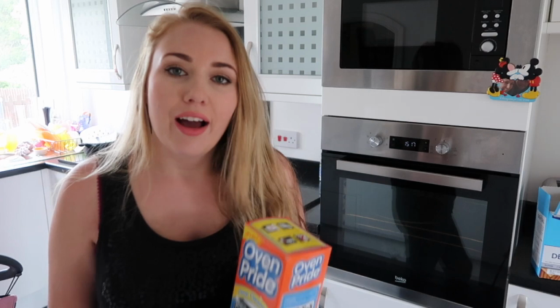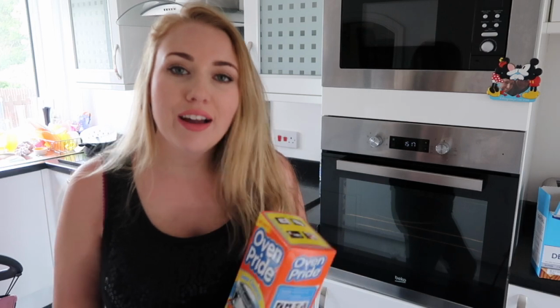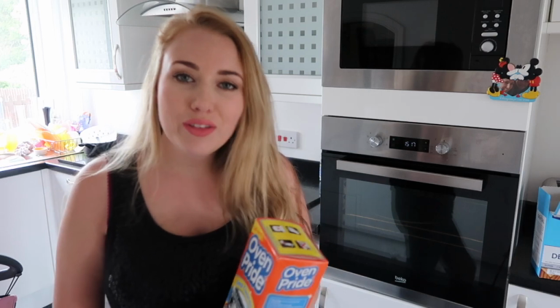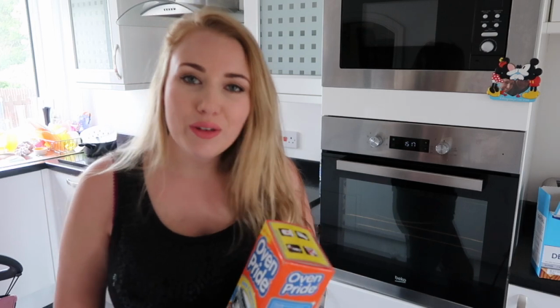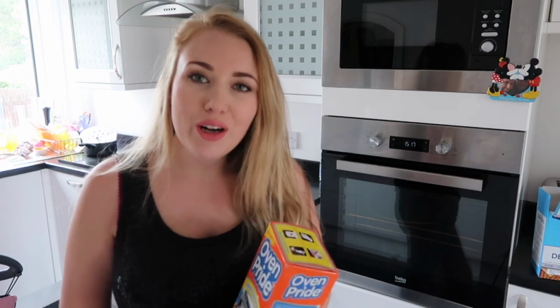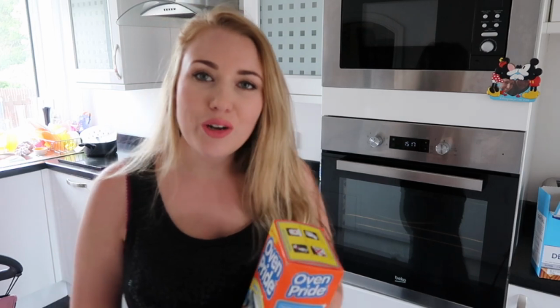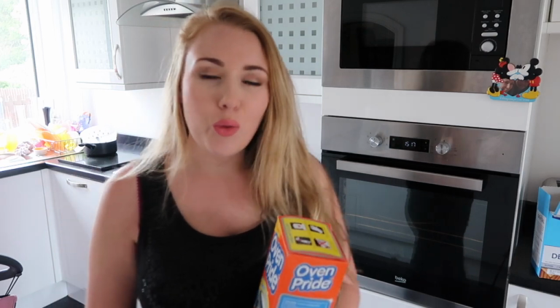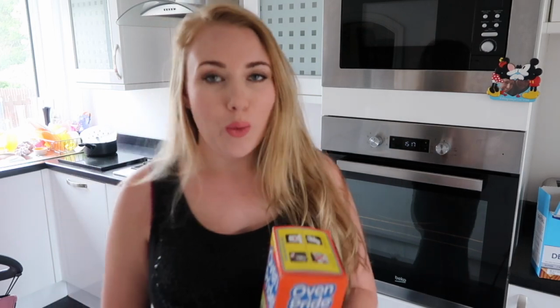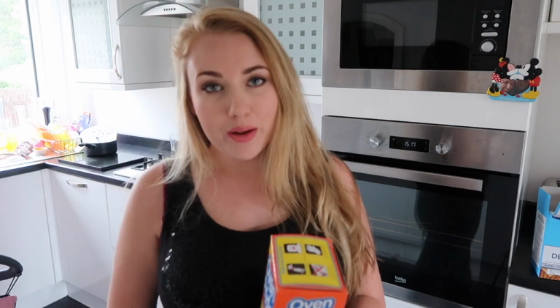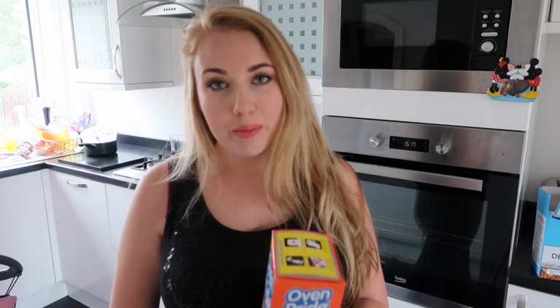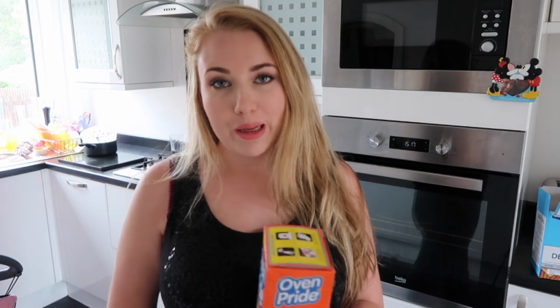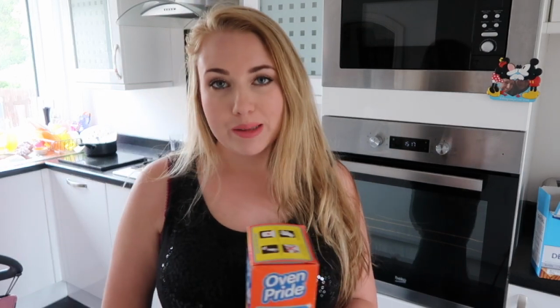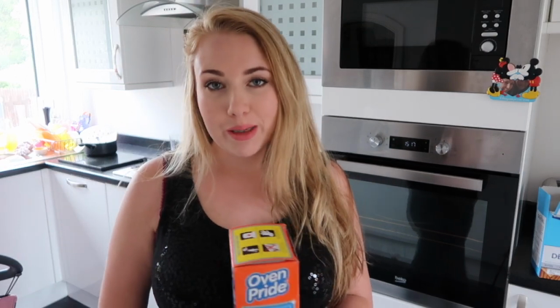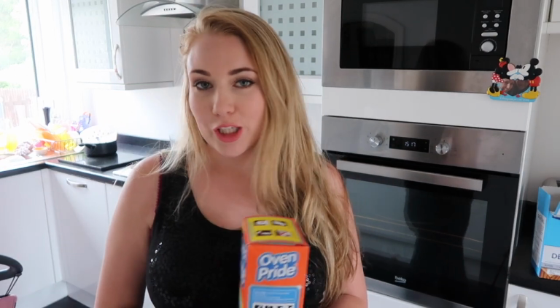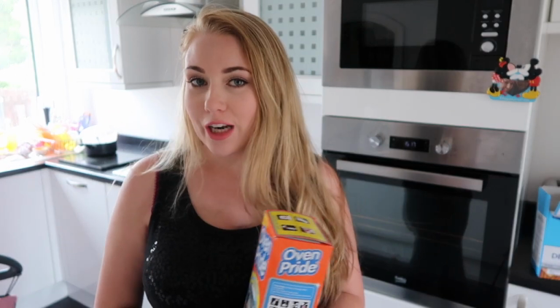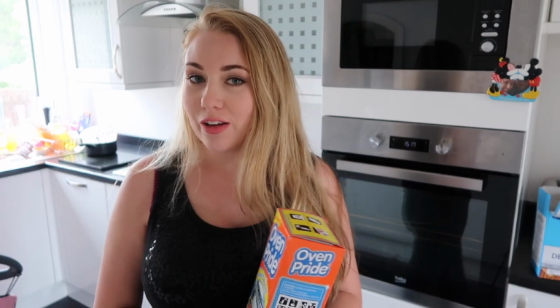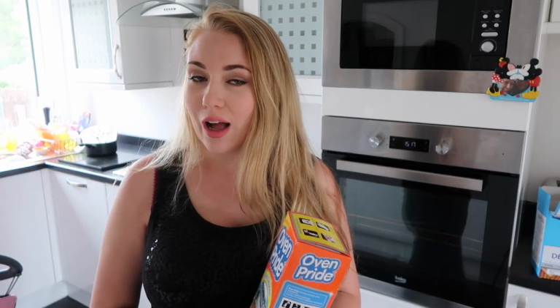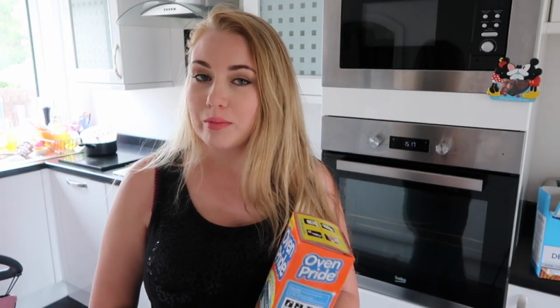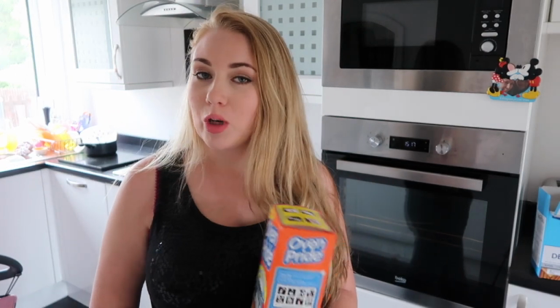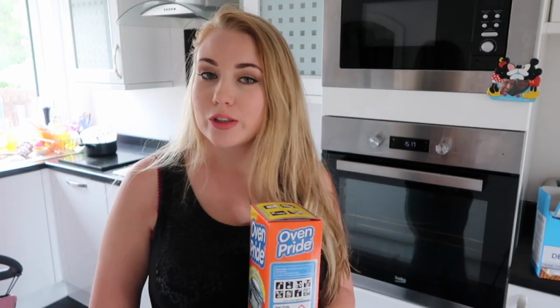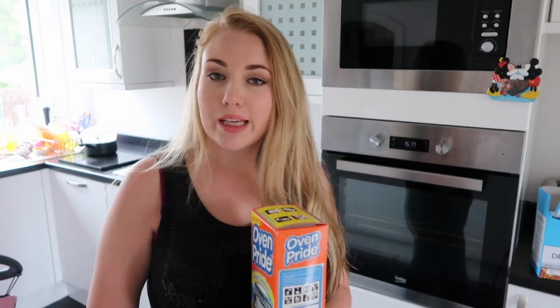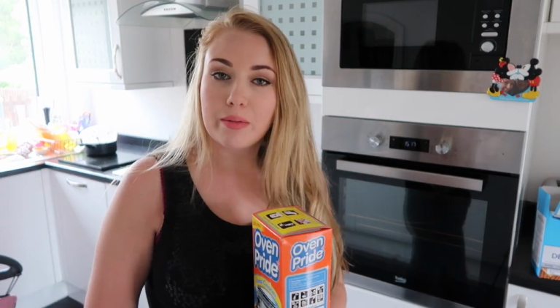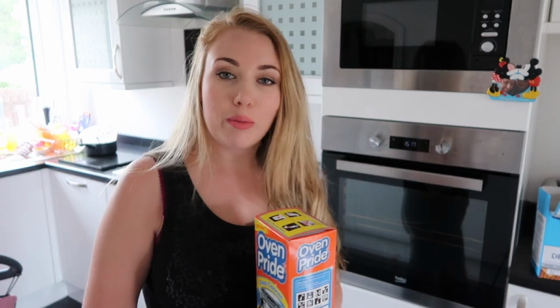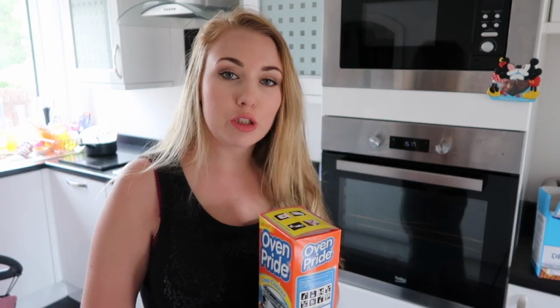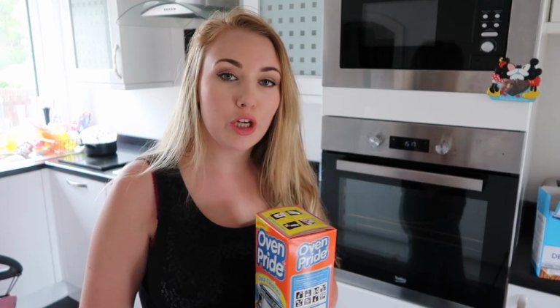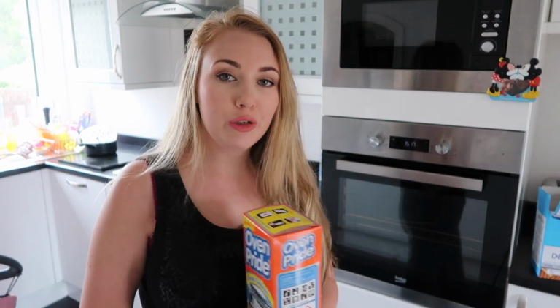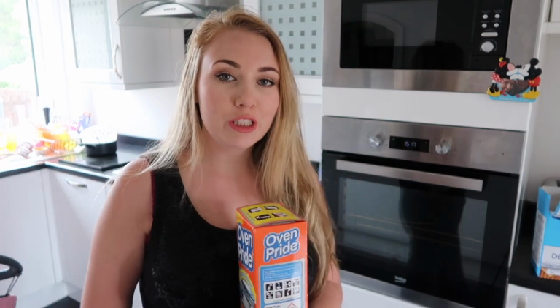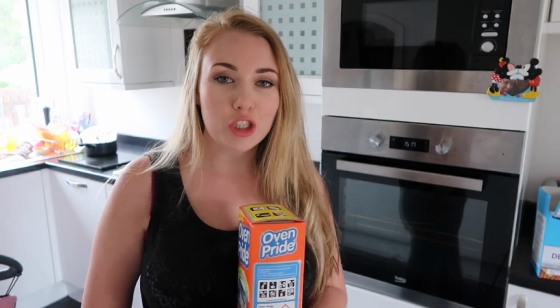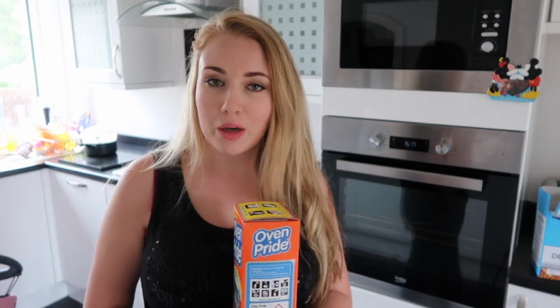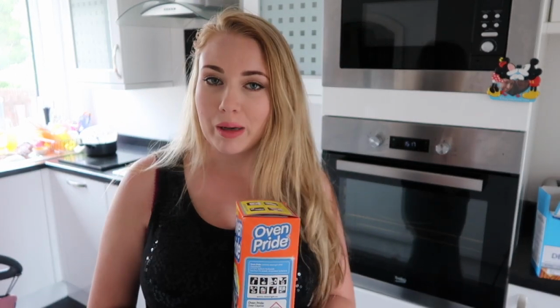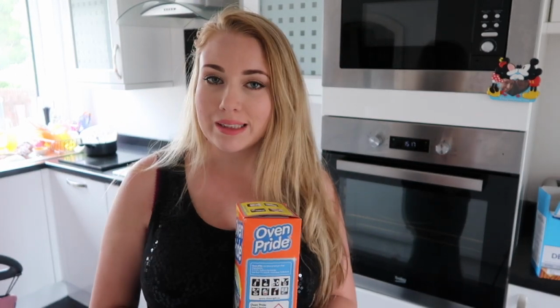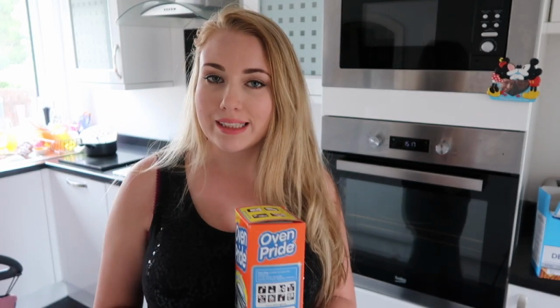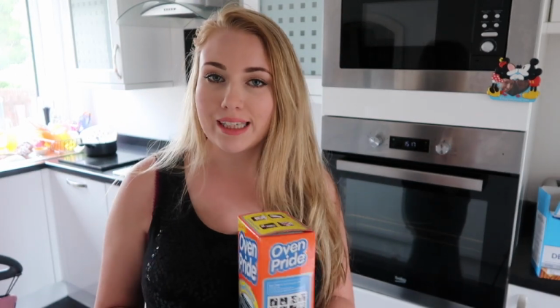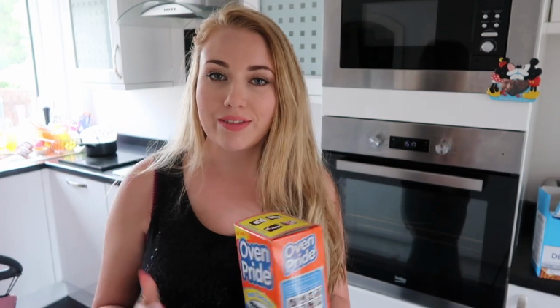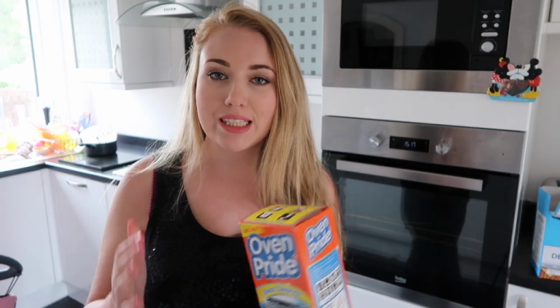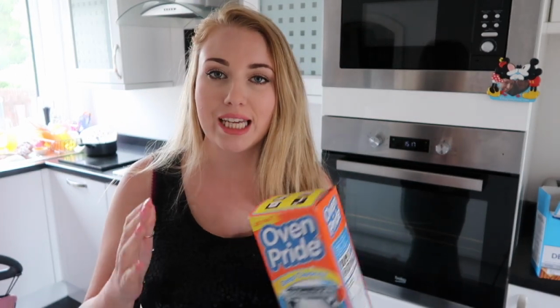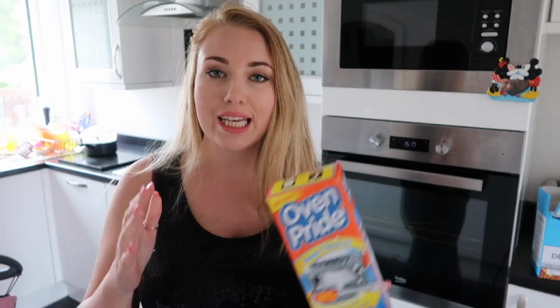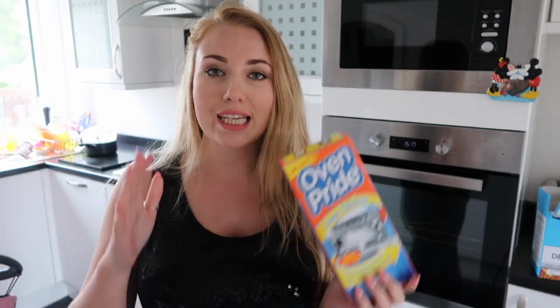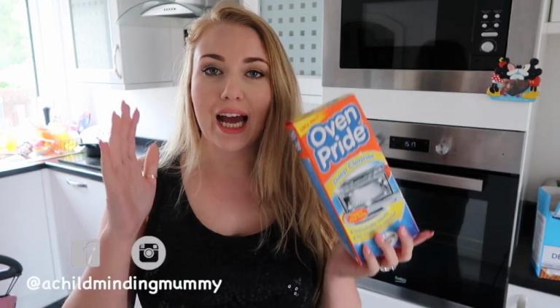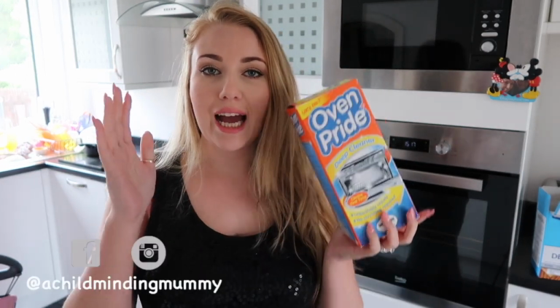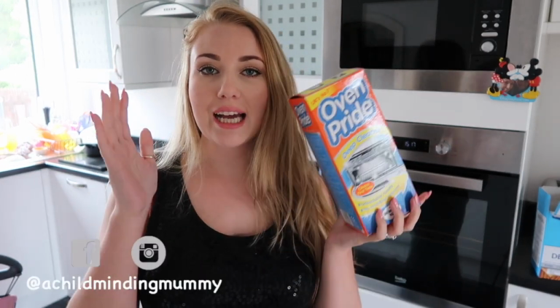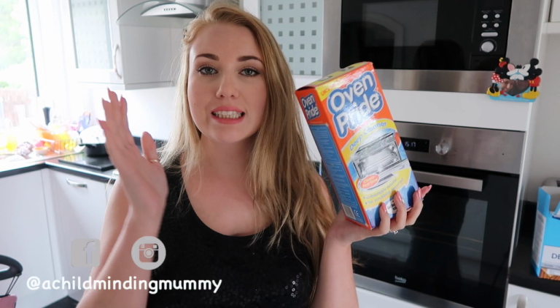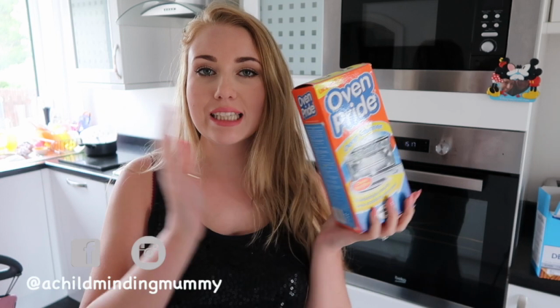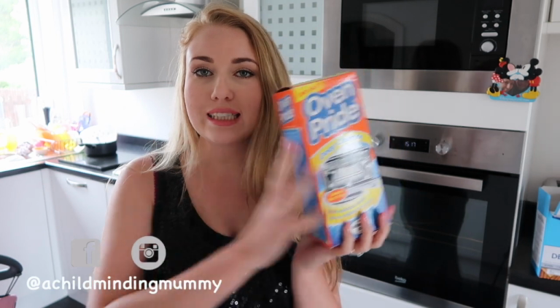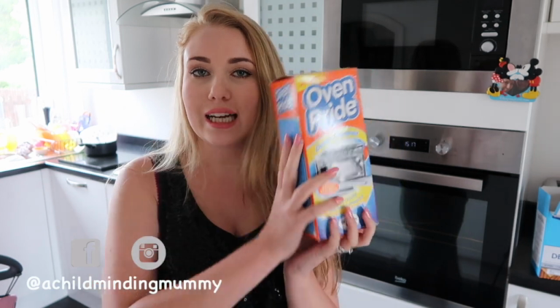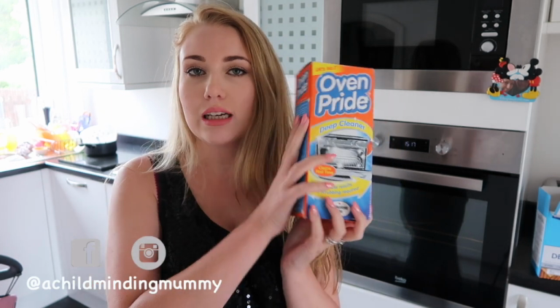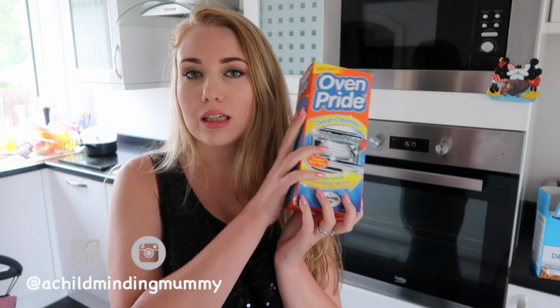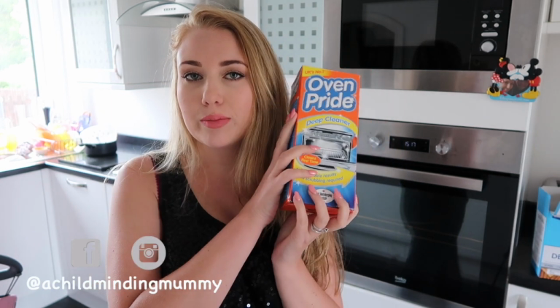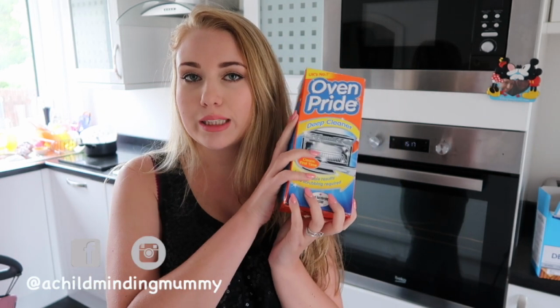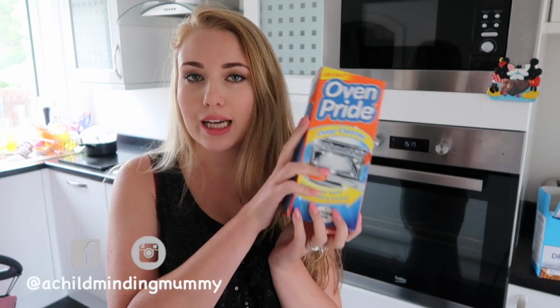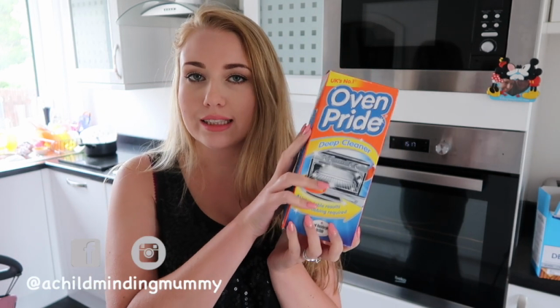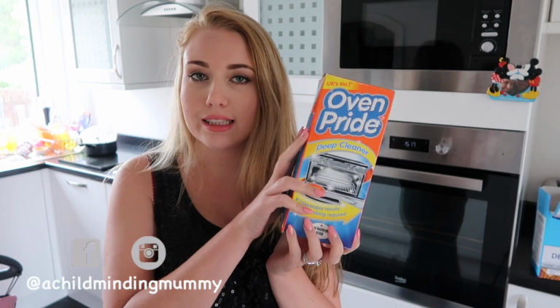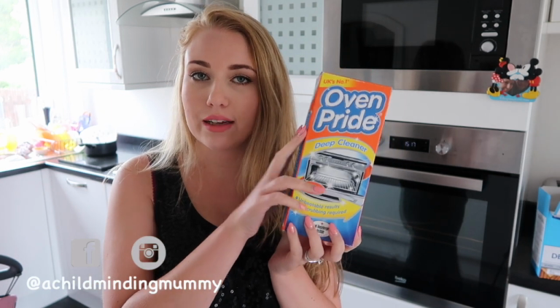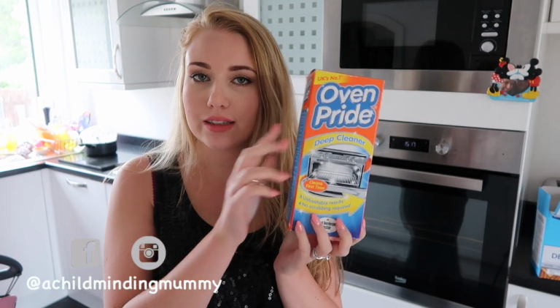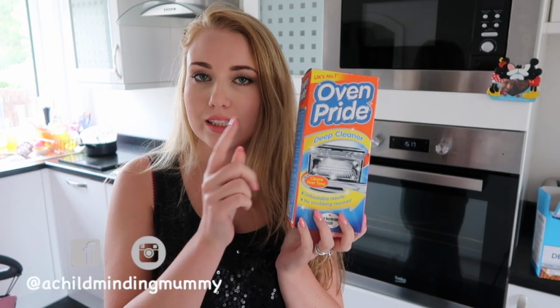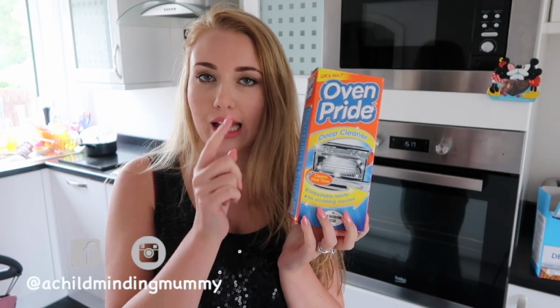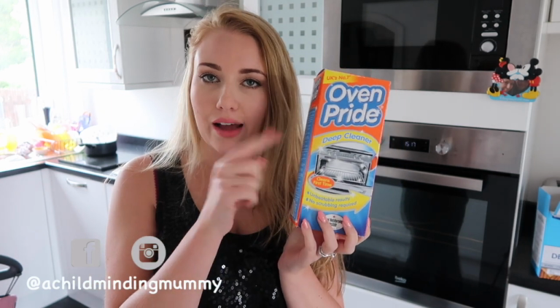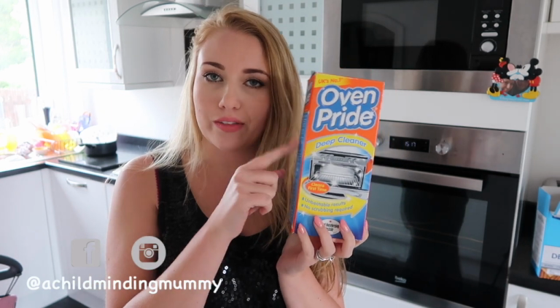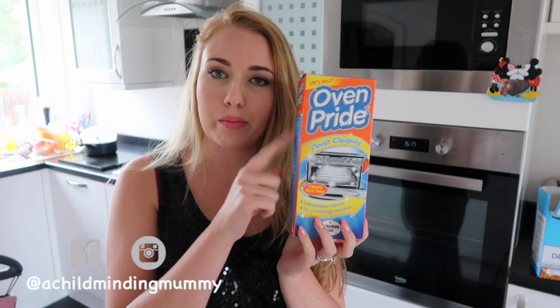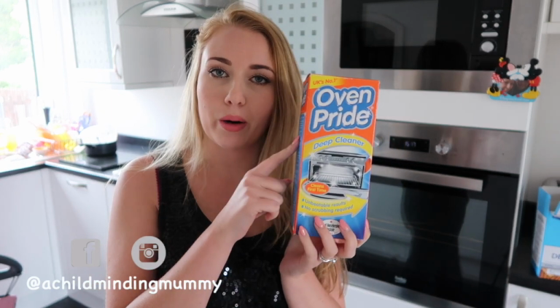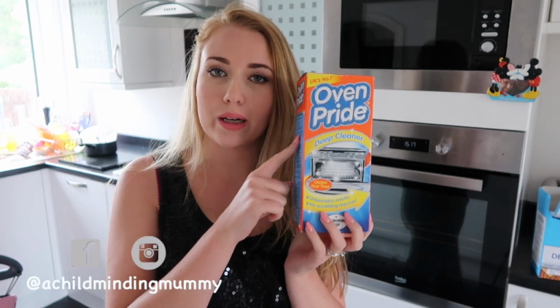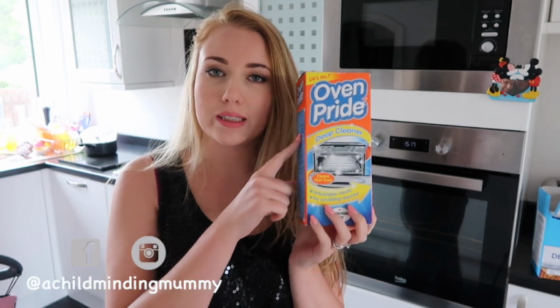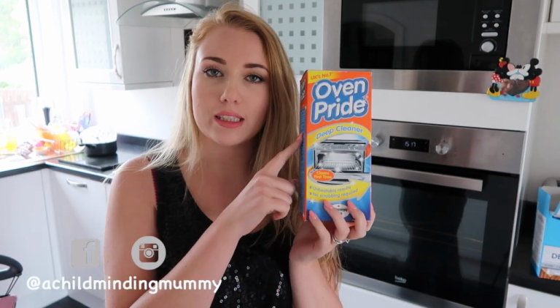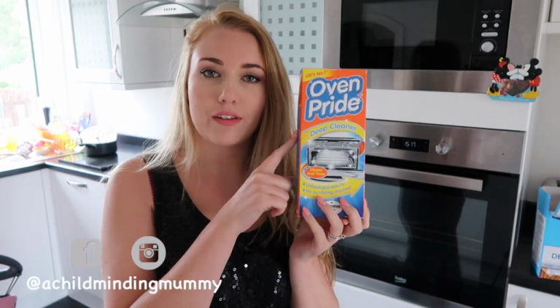Hi everyone, welcome back to my channel. I'm Lottie and today I'm going to be testing out this oven pride stuff.